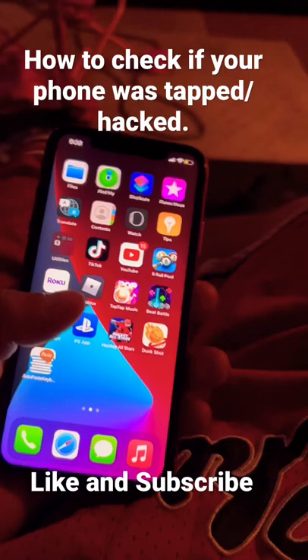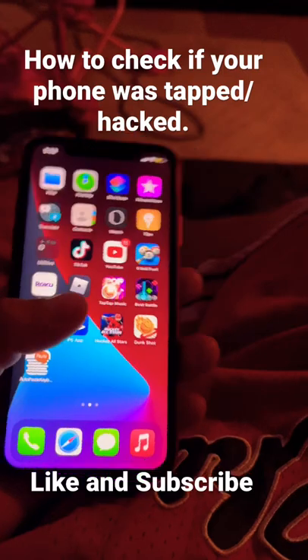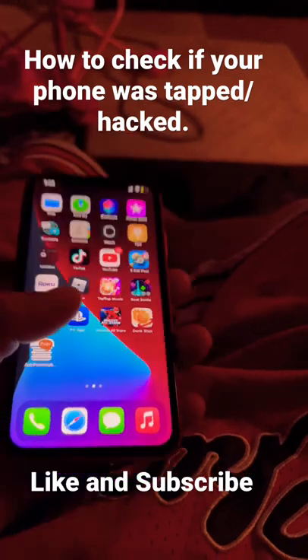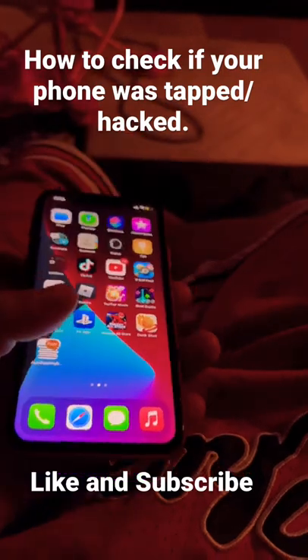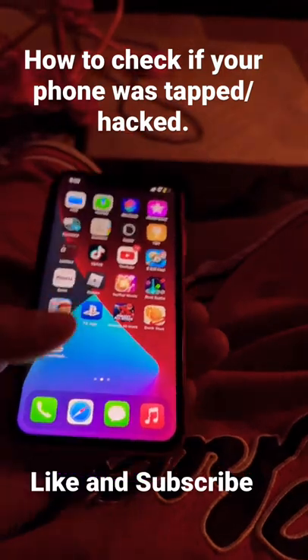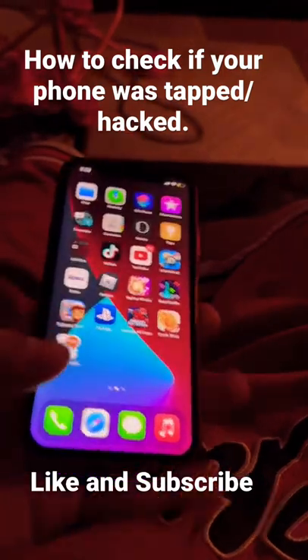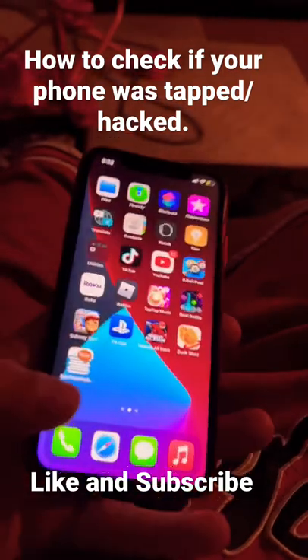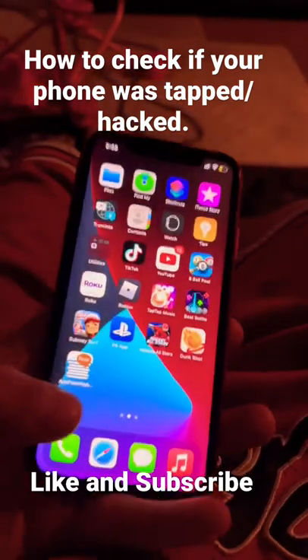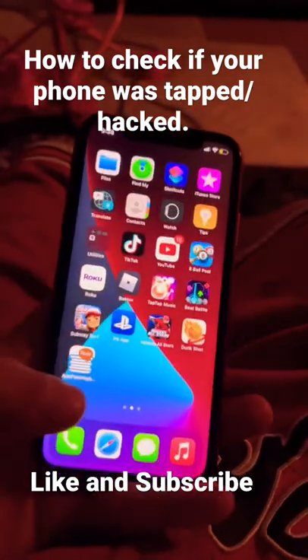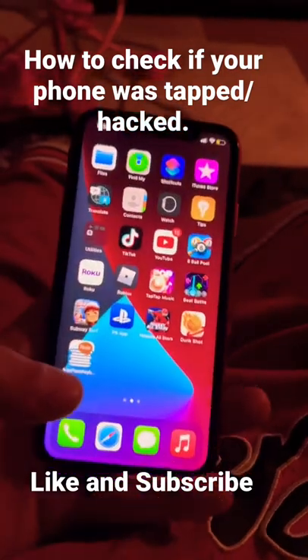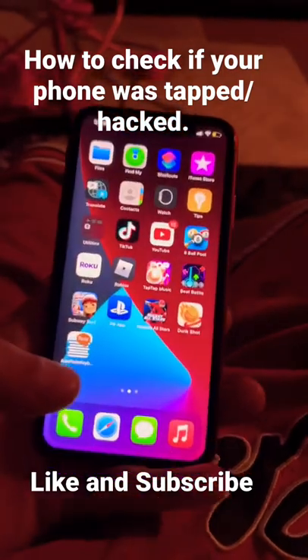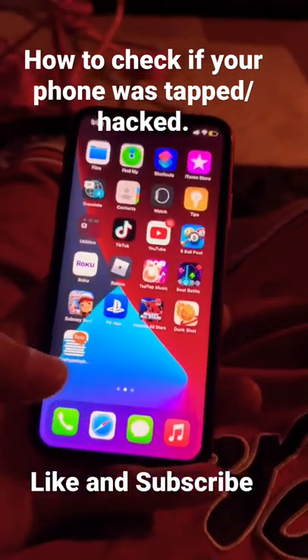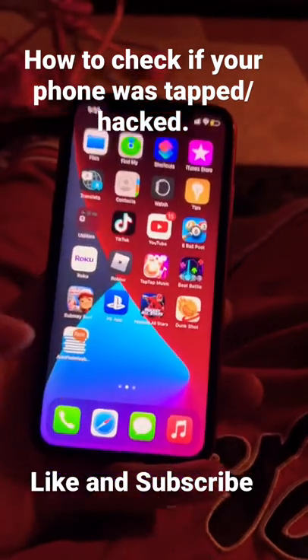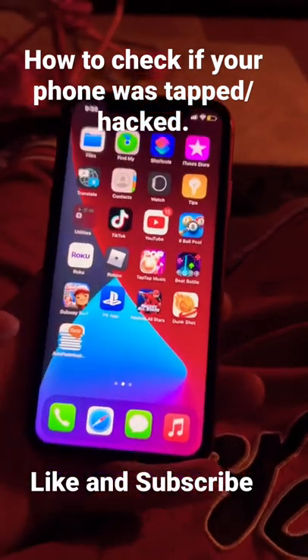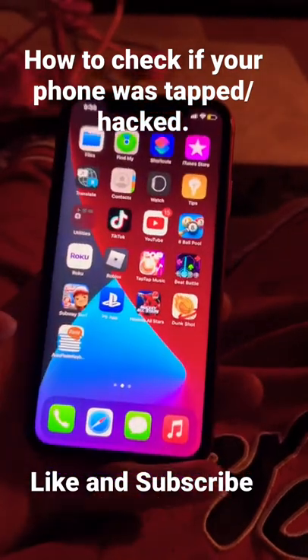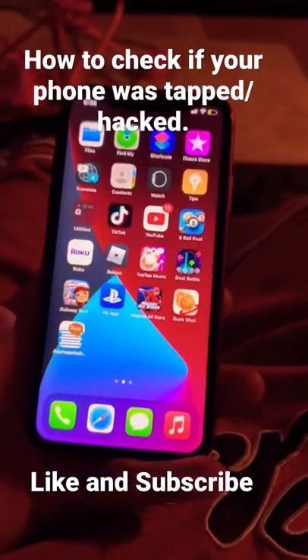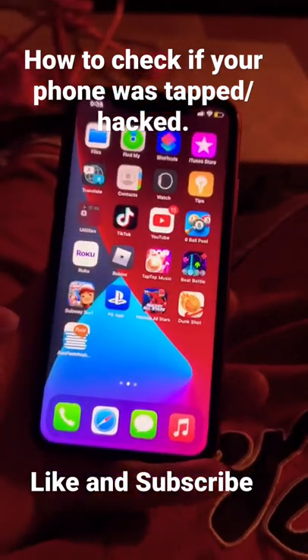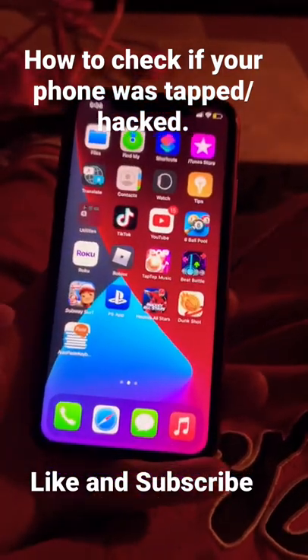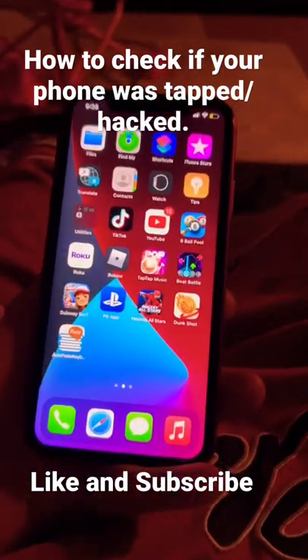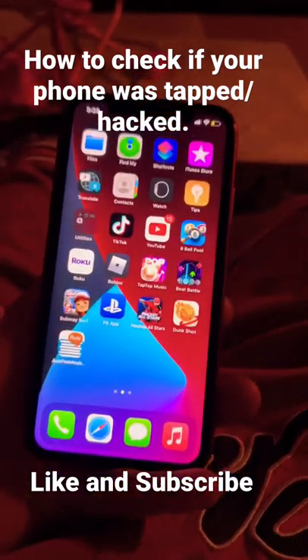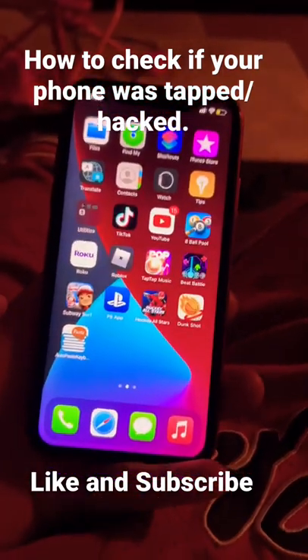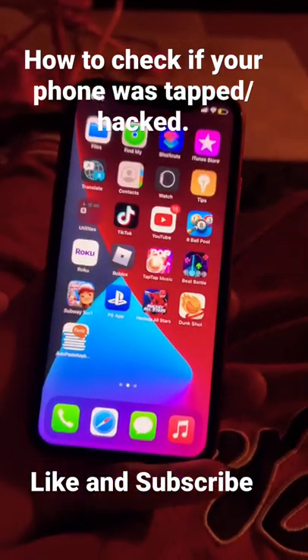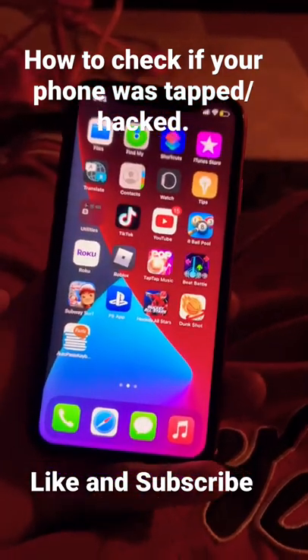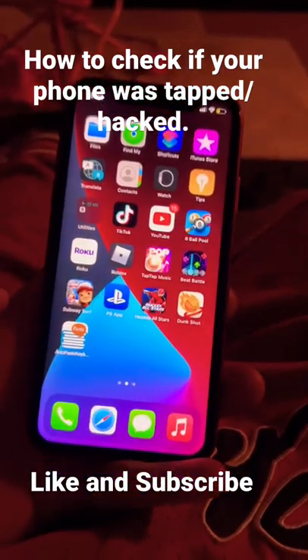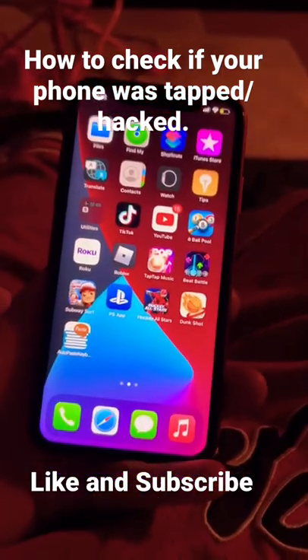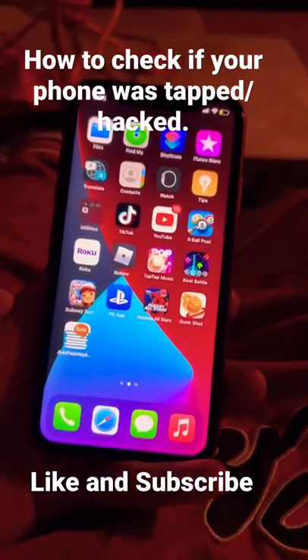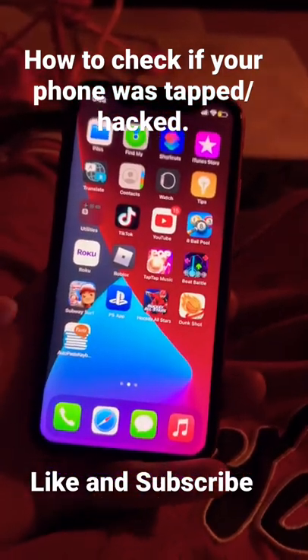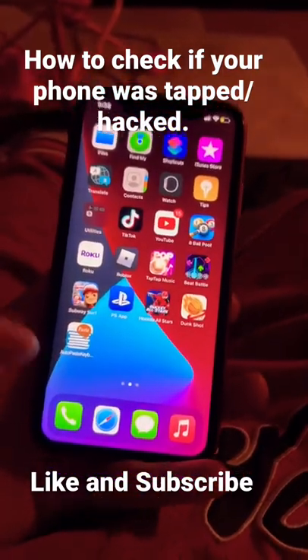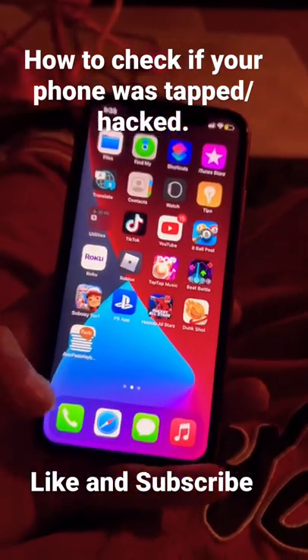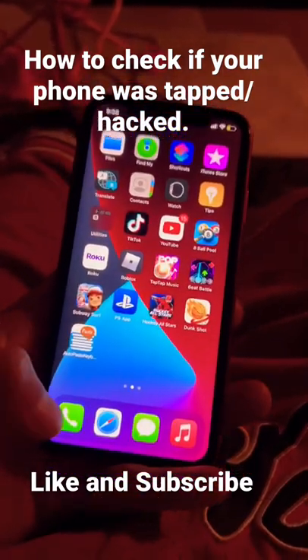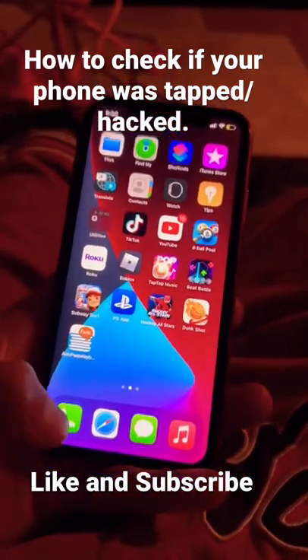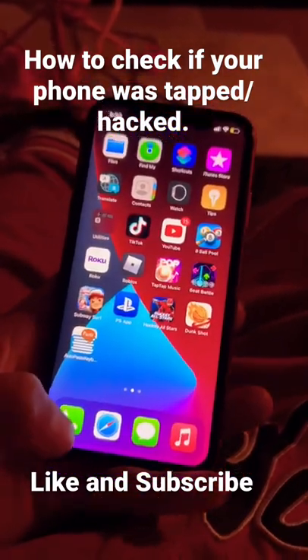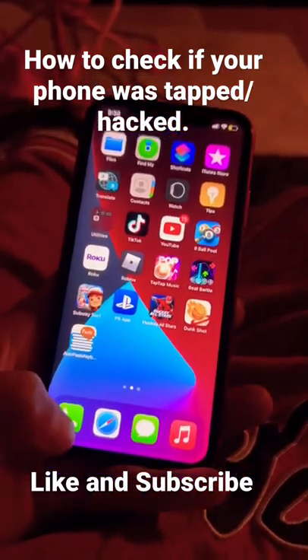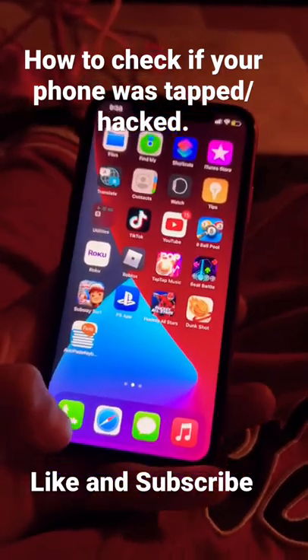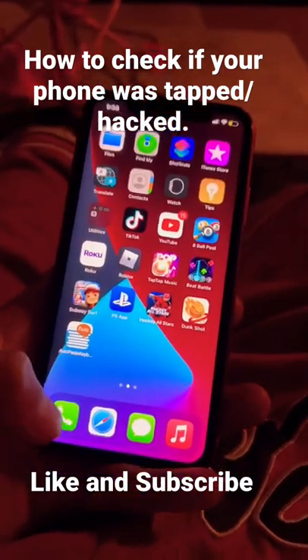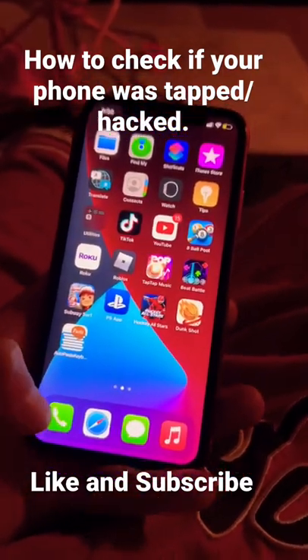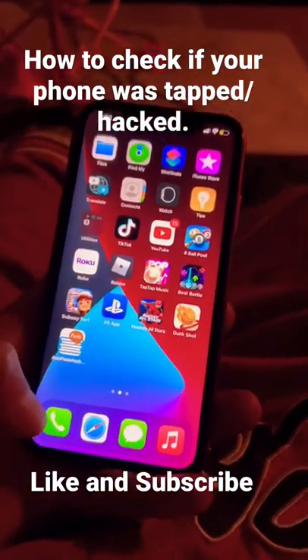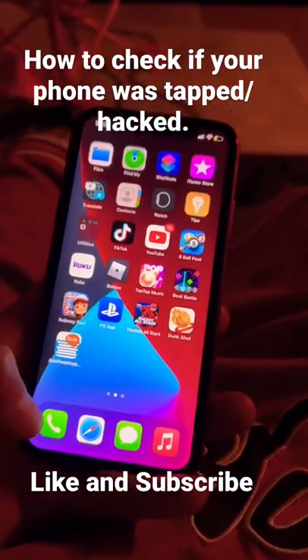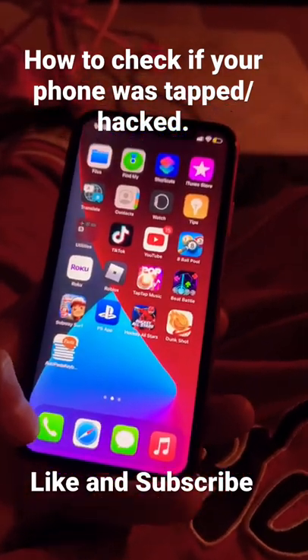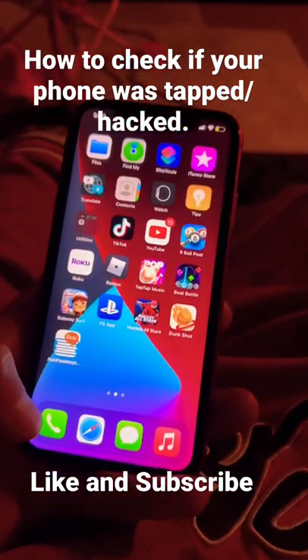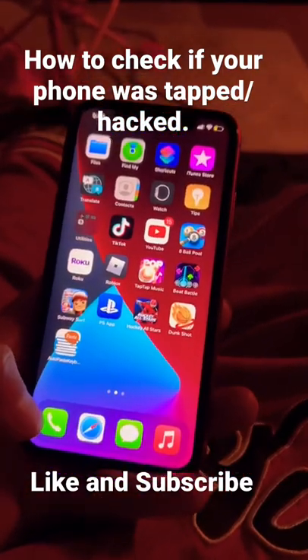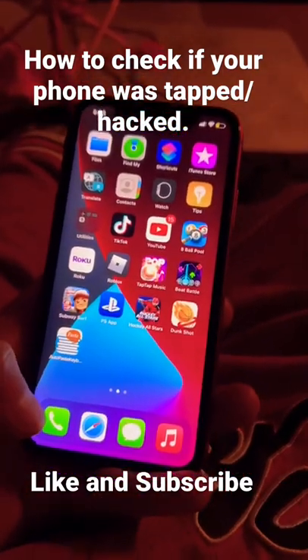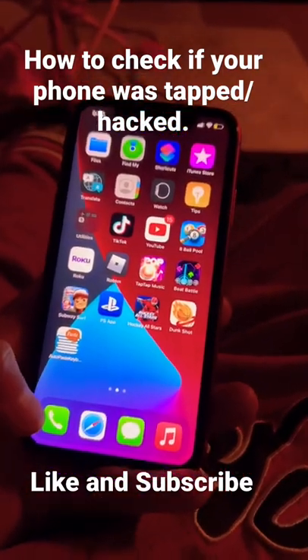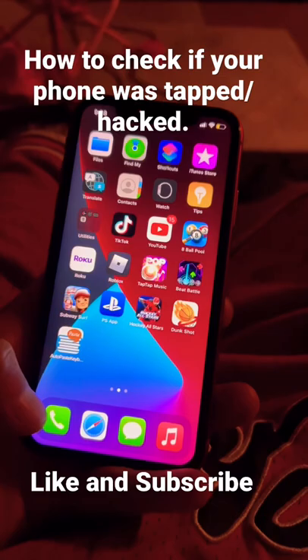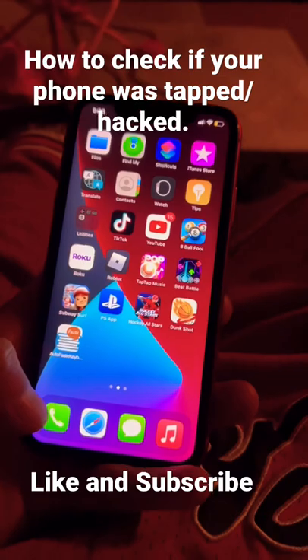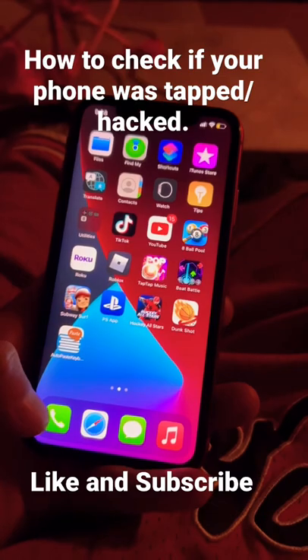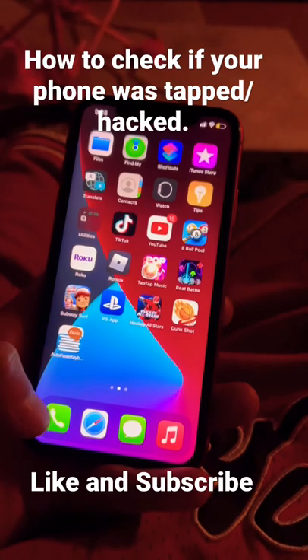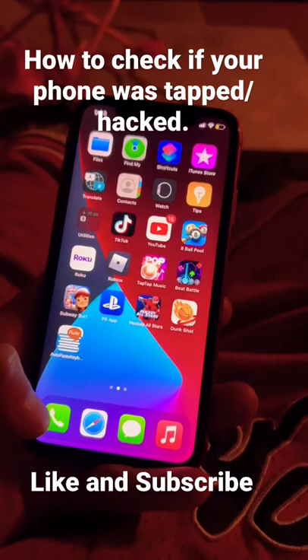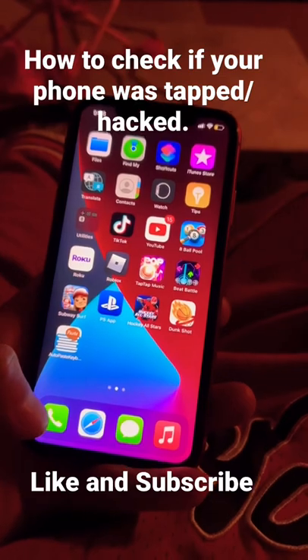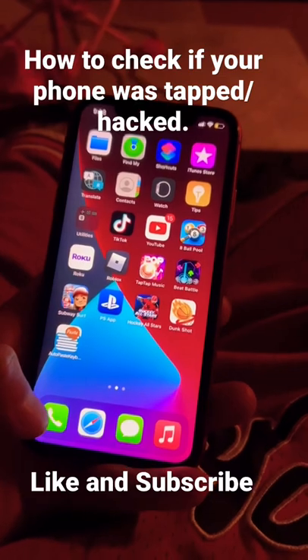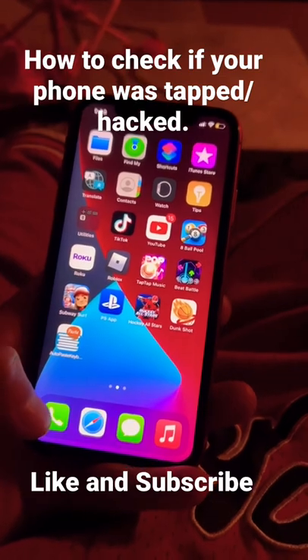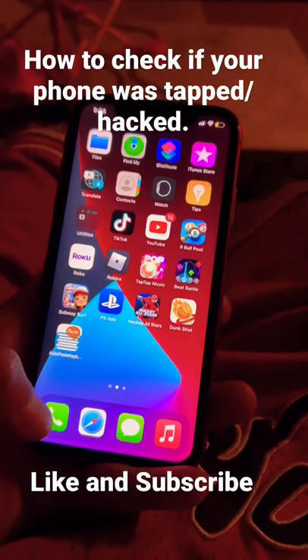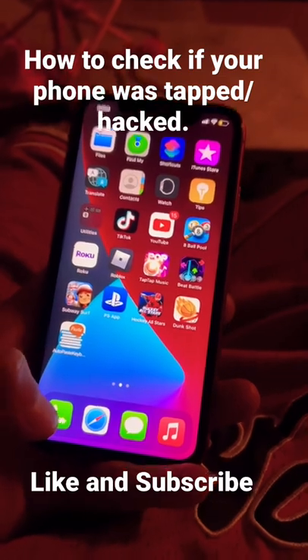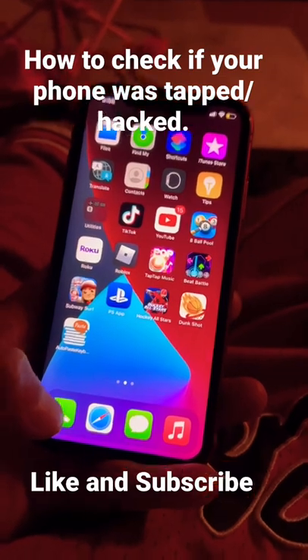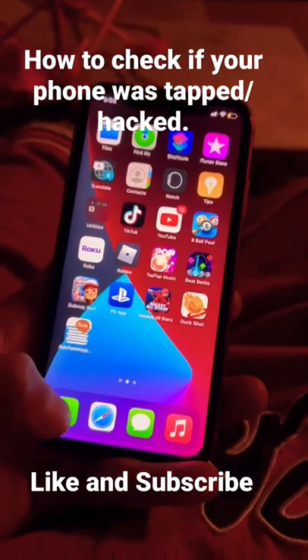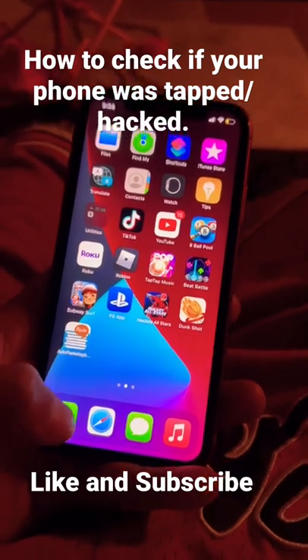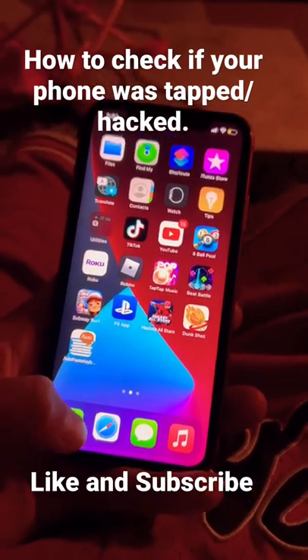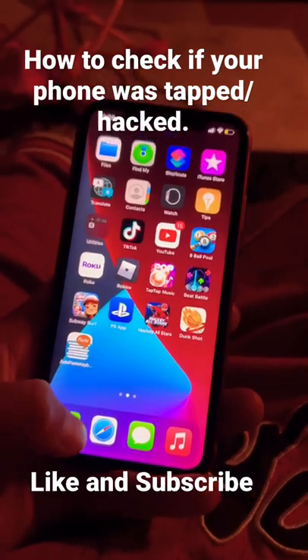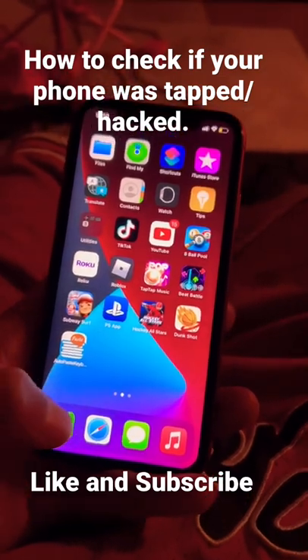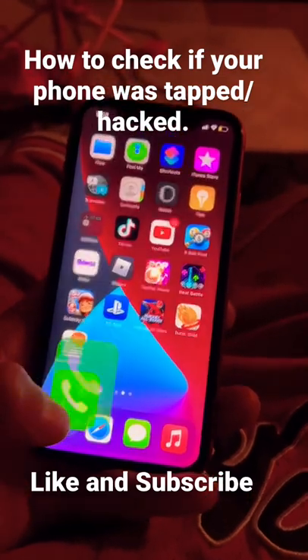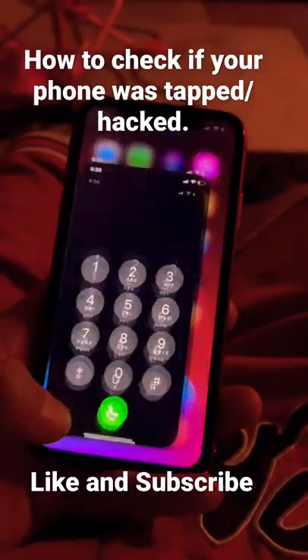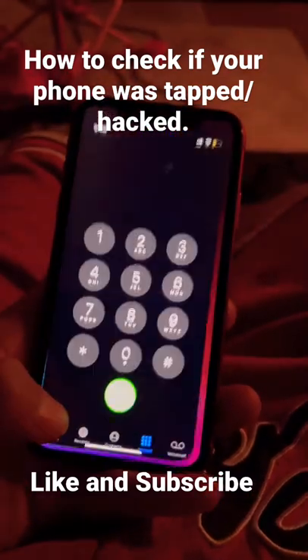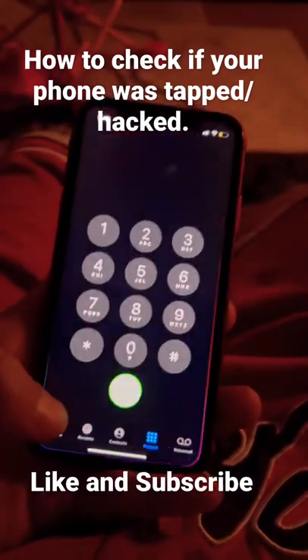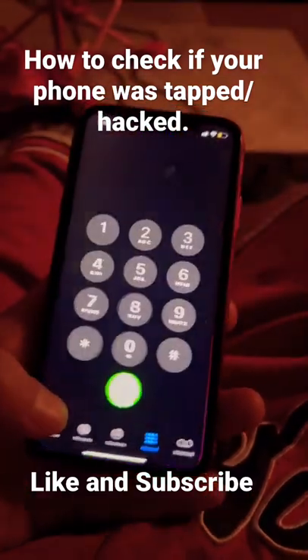Alright guys, so I'm going to show you guys how to check if your phone is tapped, if anybody got into it or was chancing.